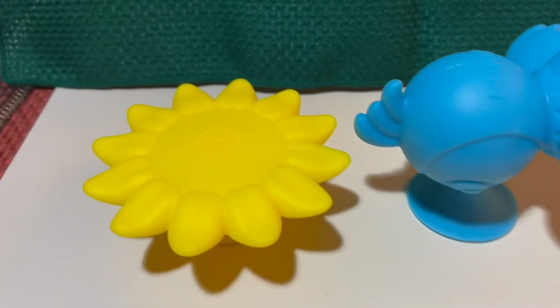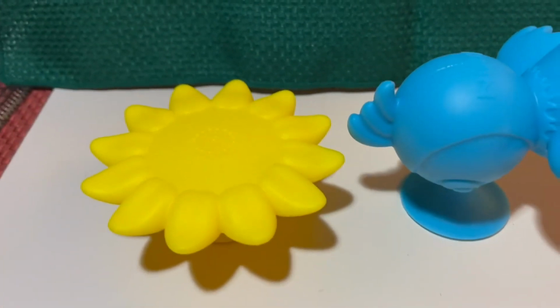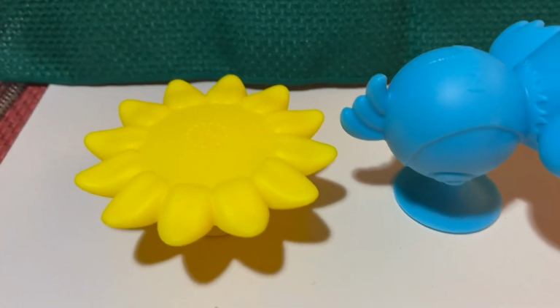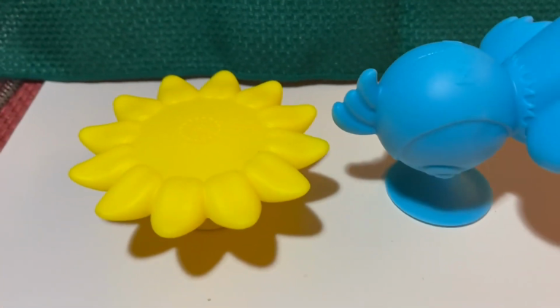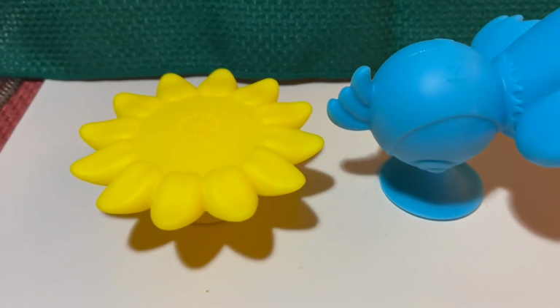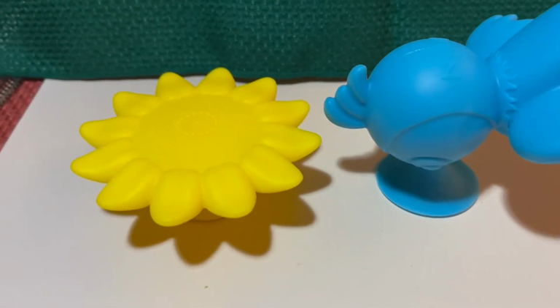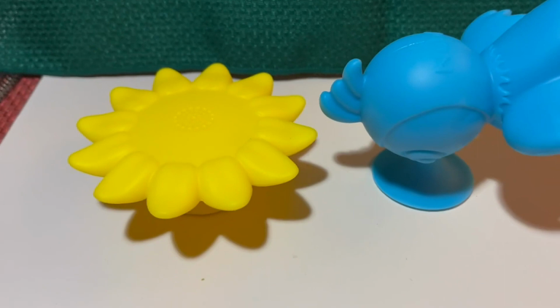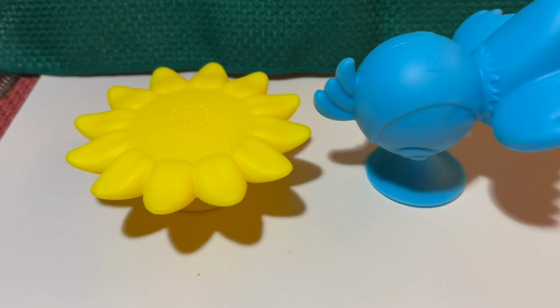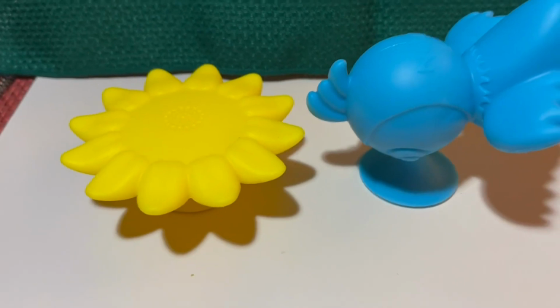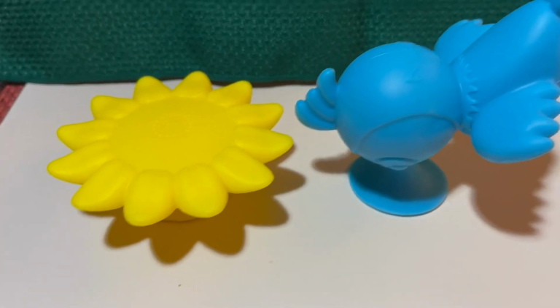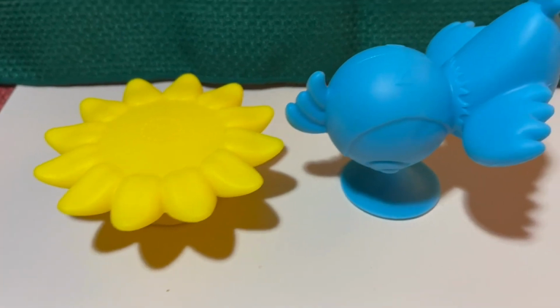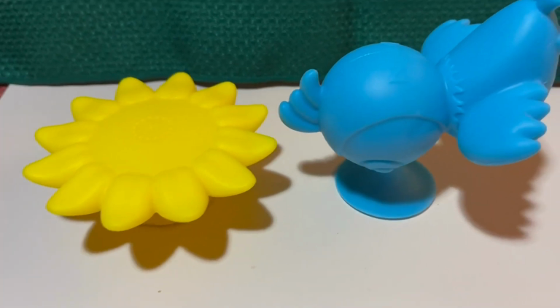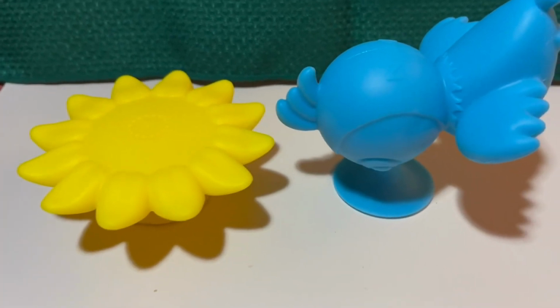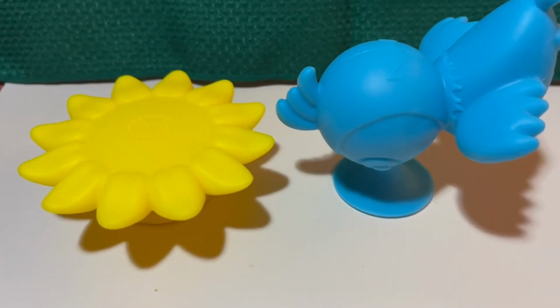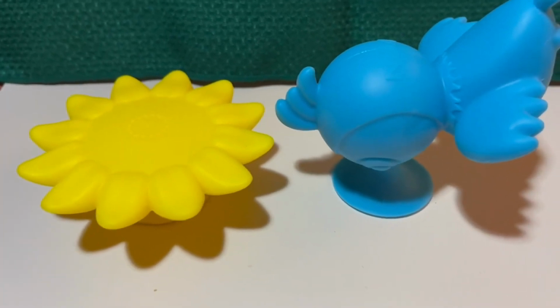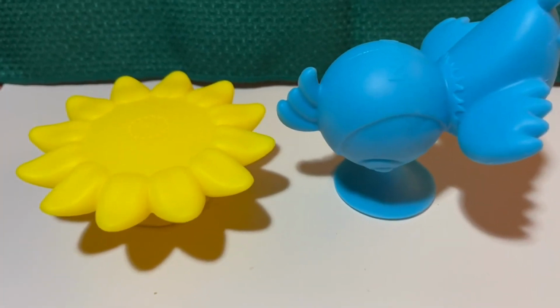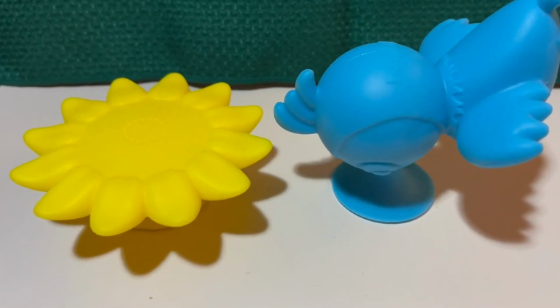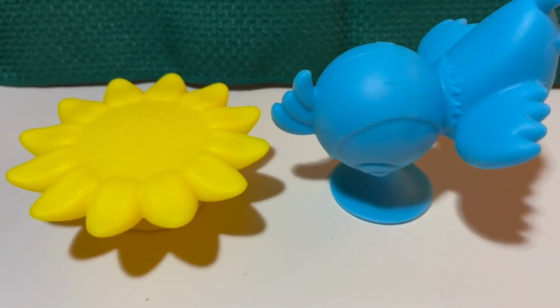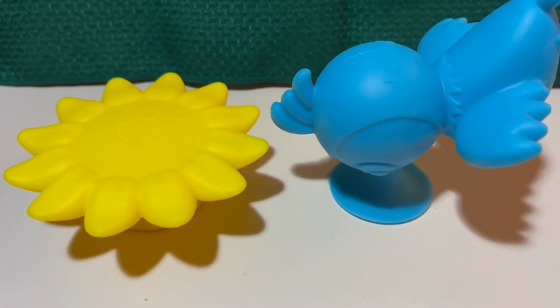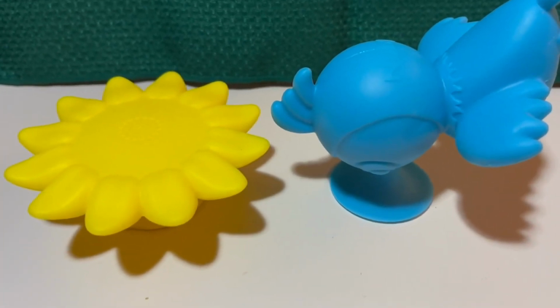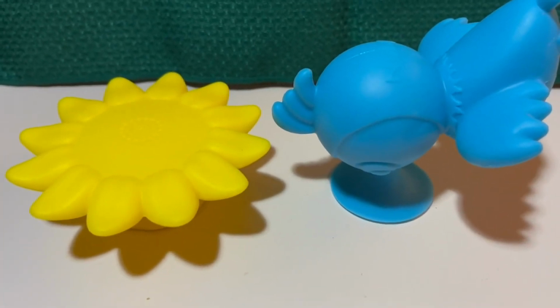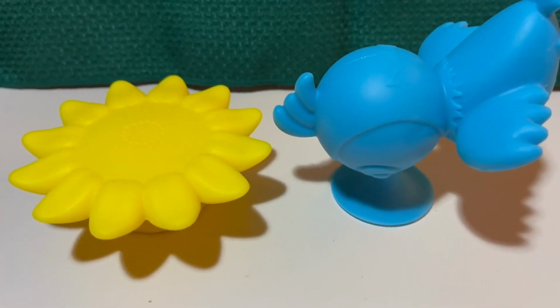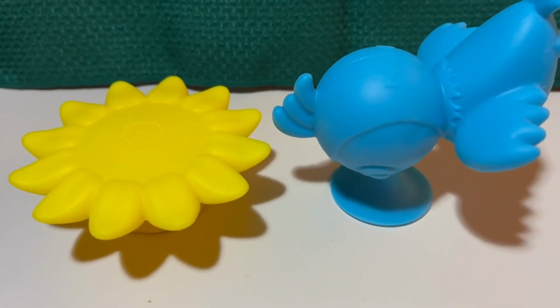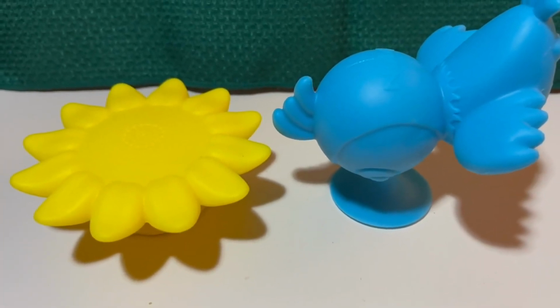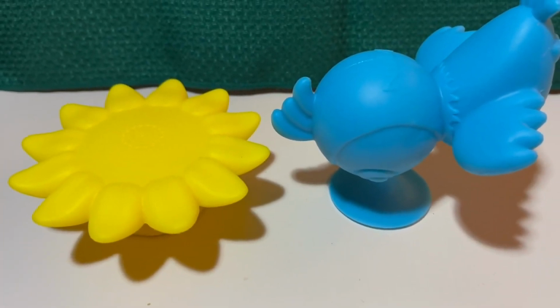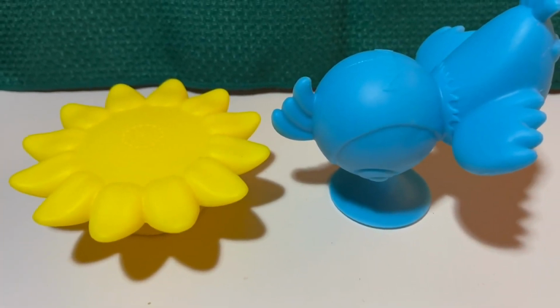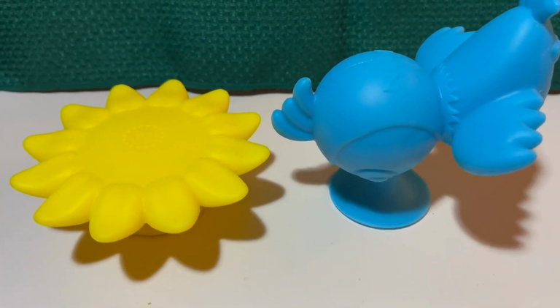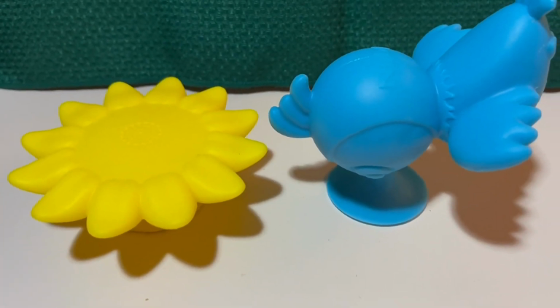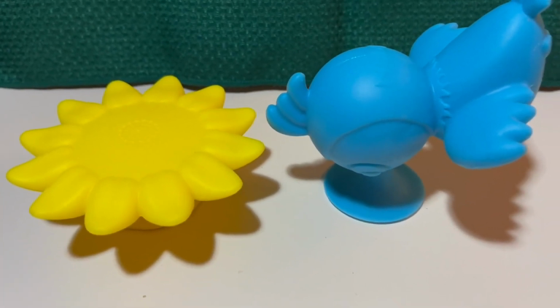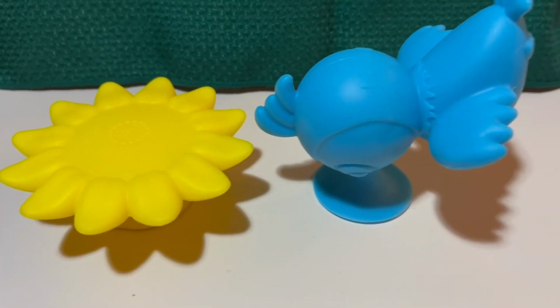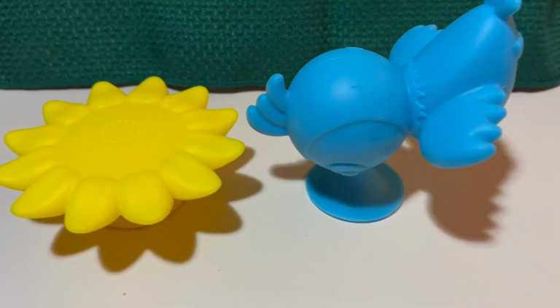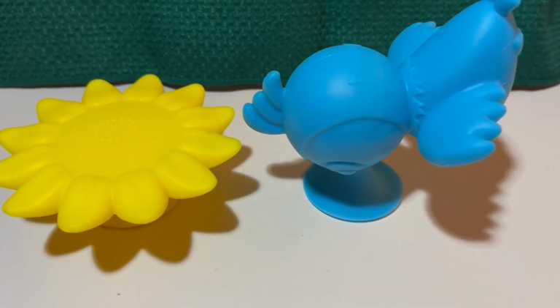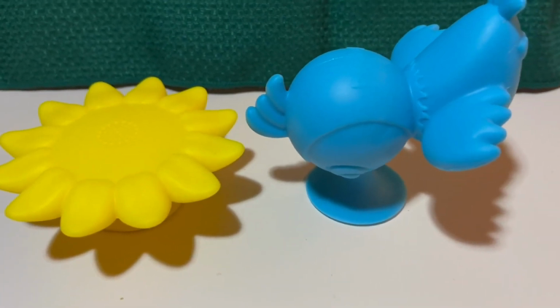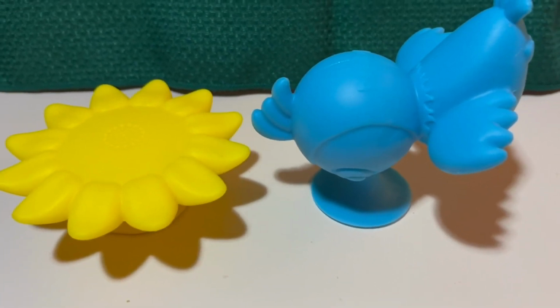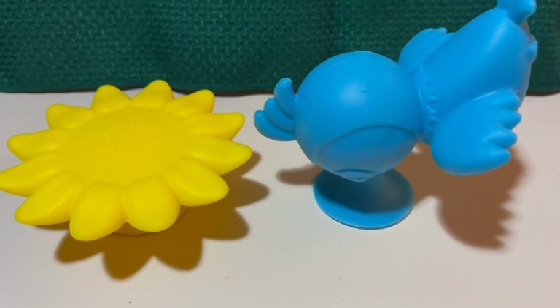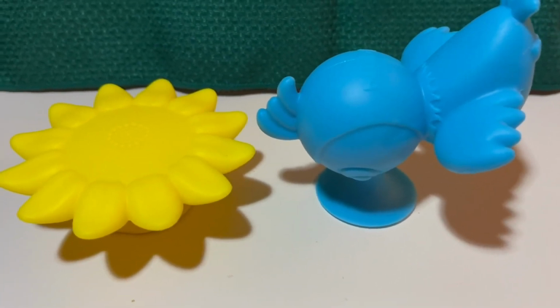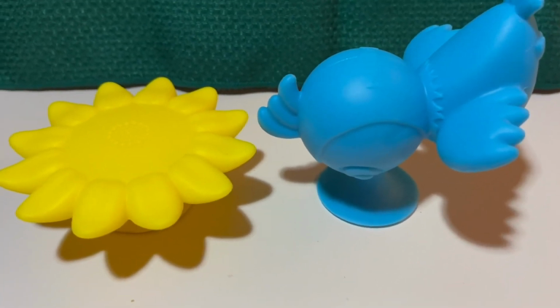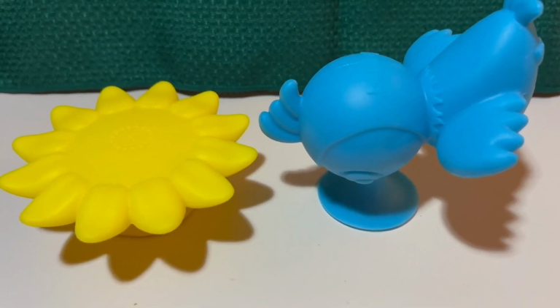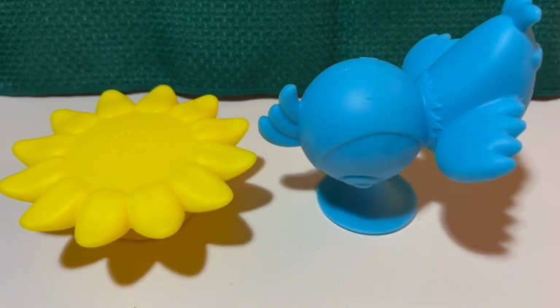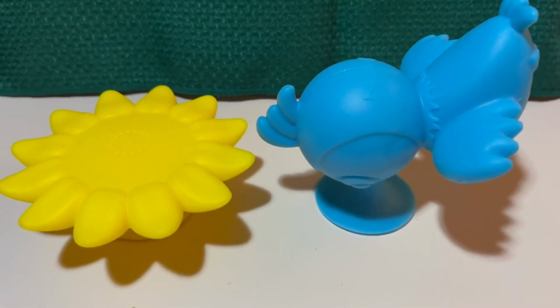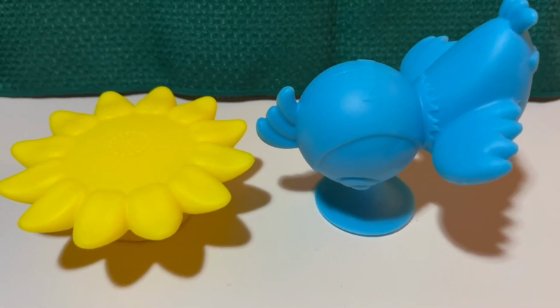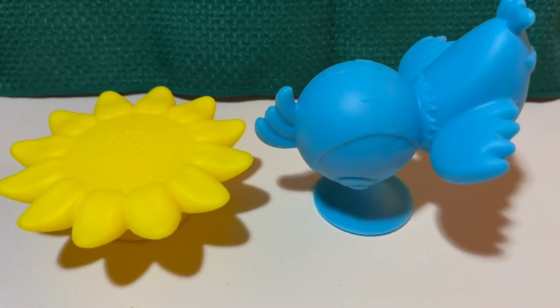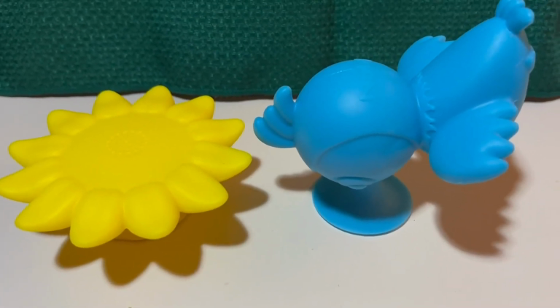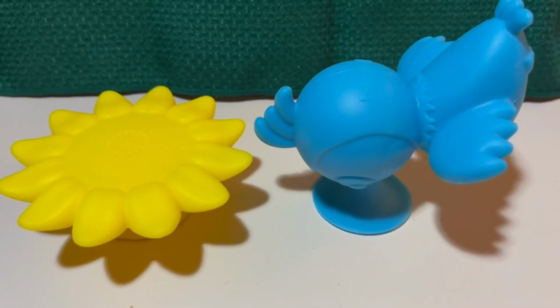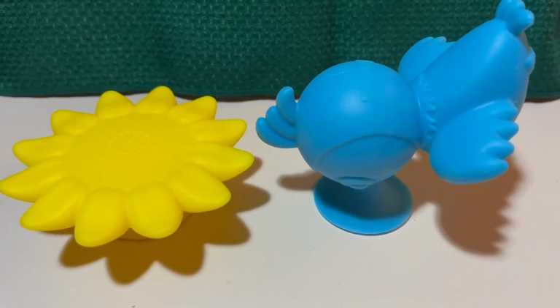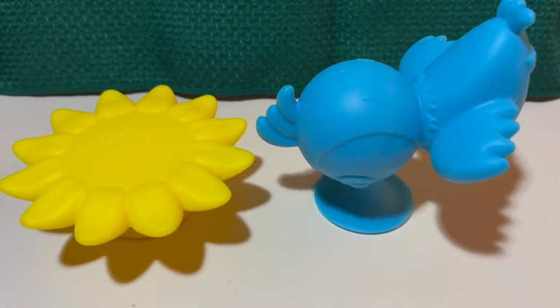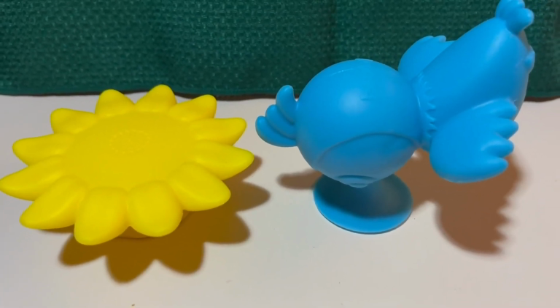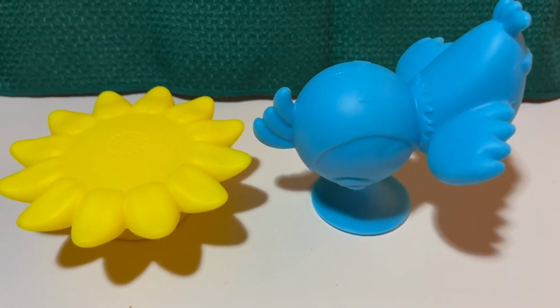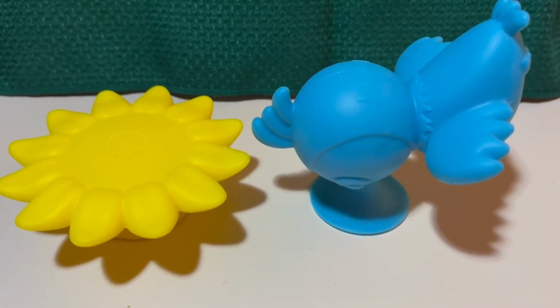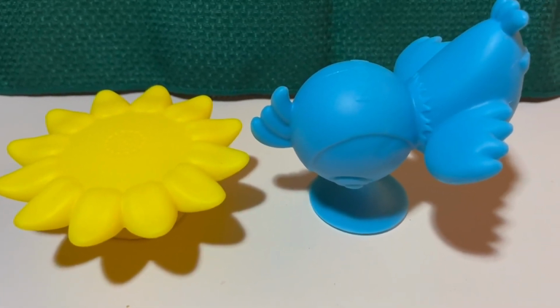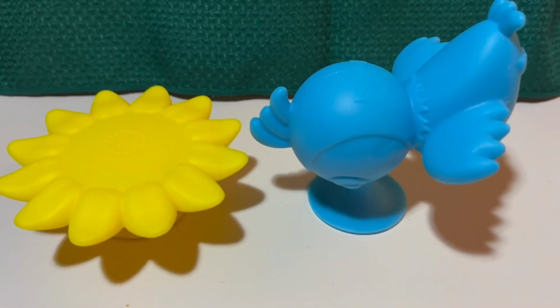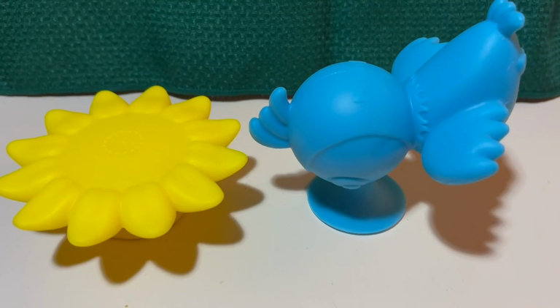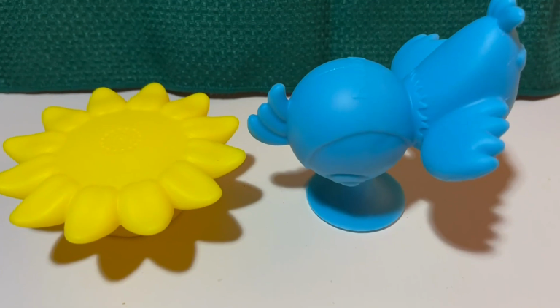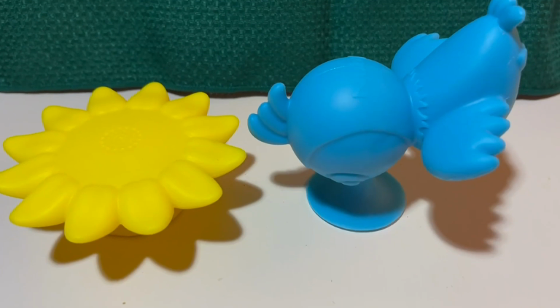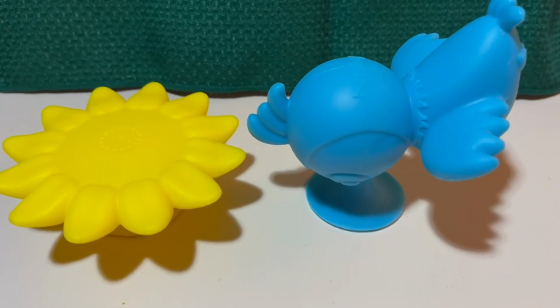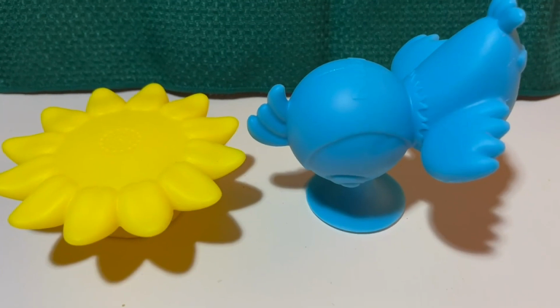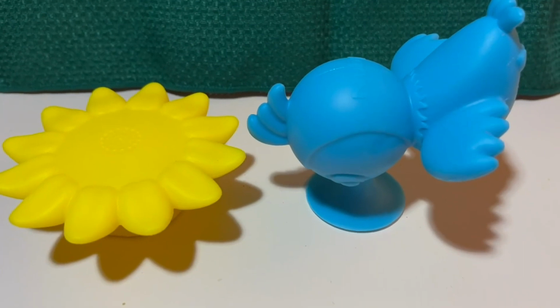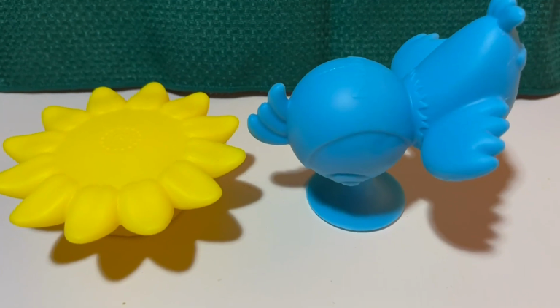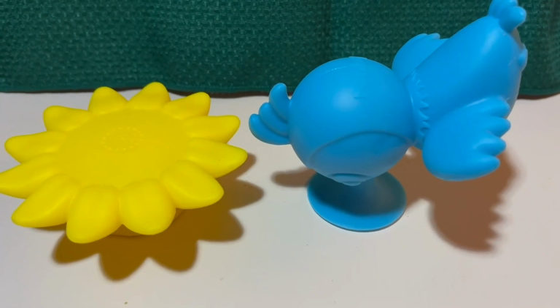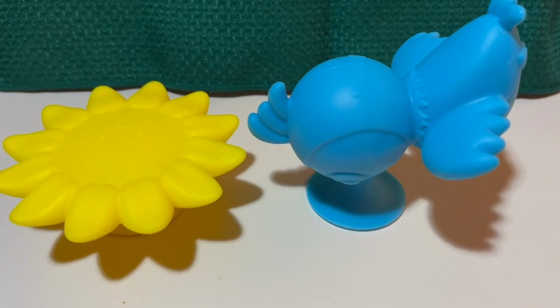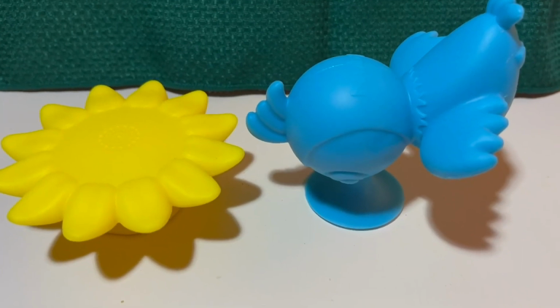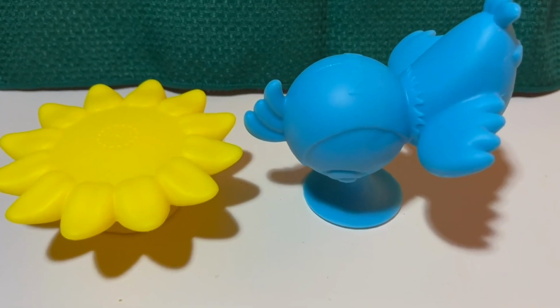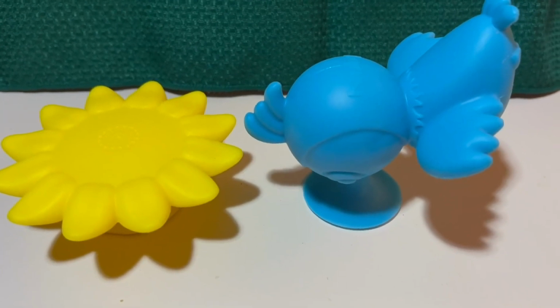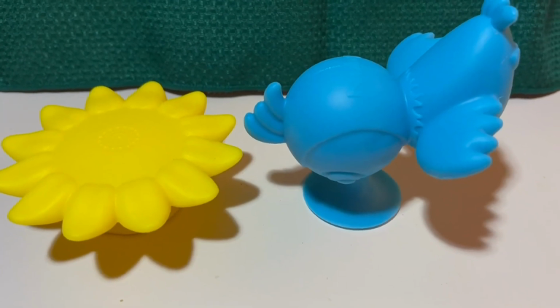These are pretty good. I like them. I think they are safe for babies and children. They're silicone and not plastic.